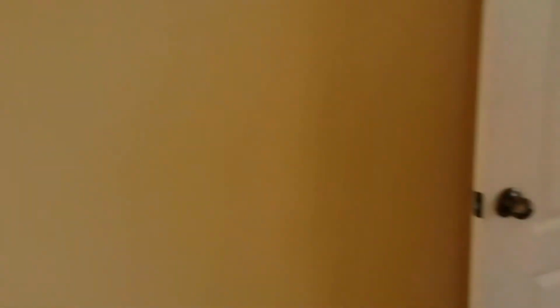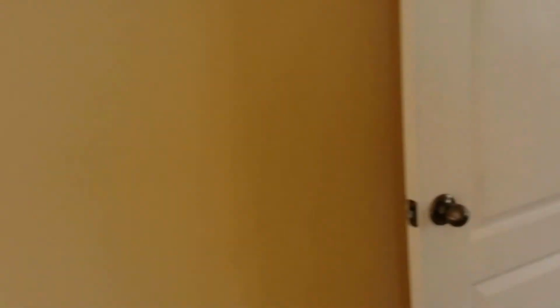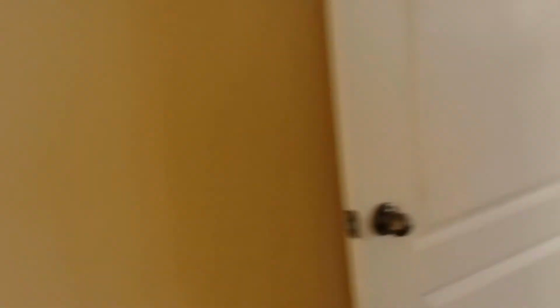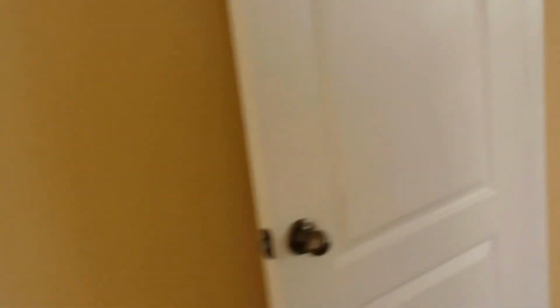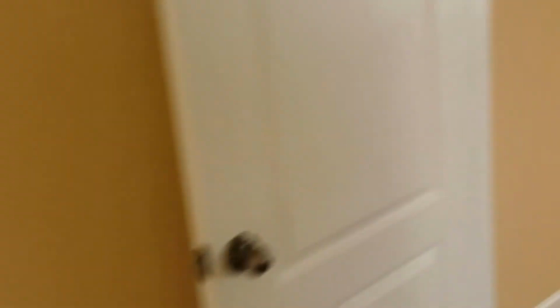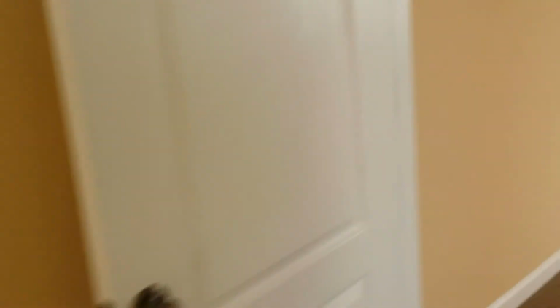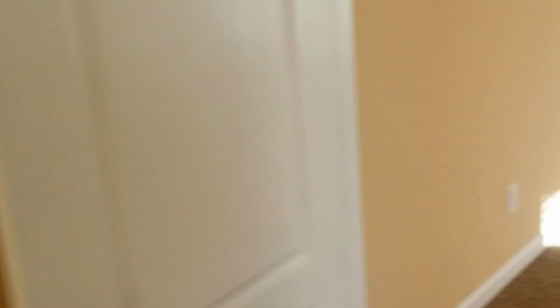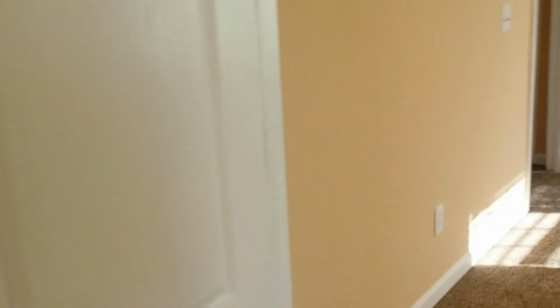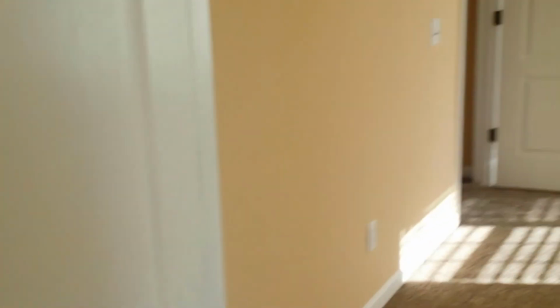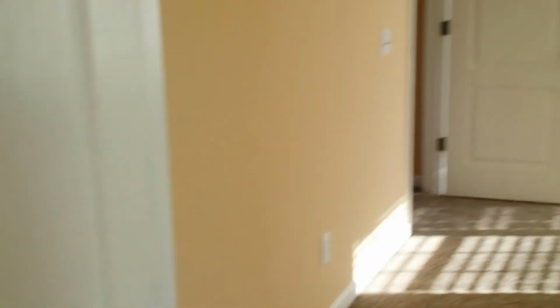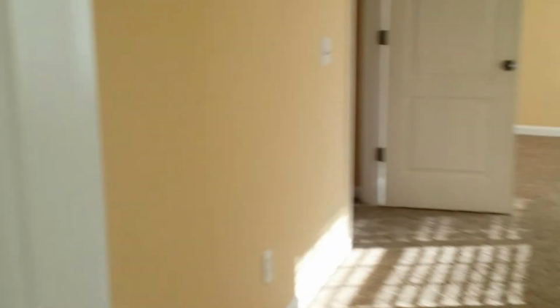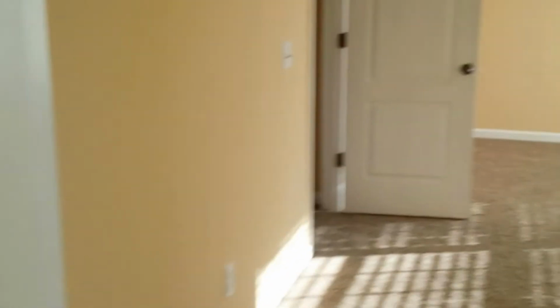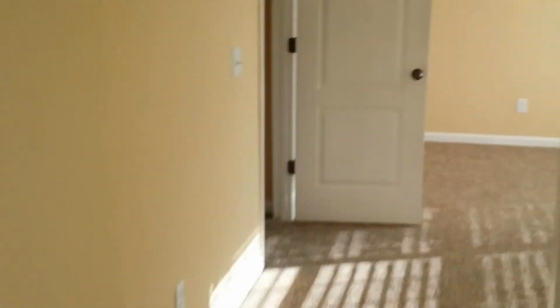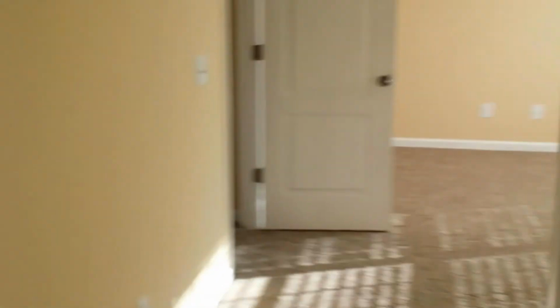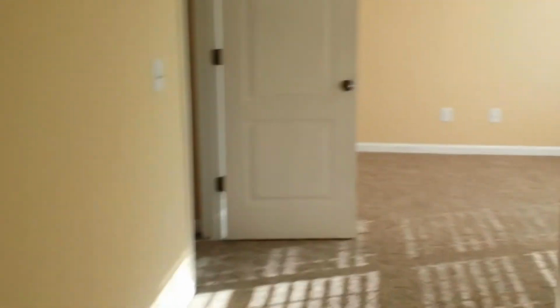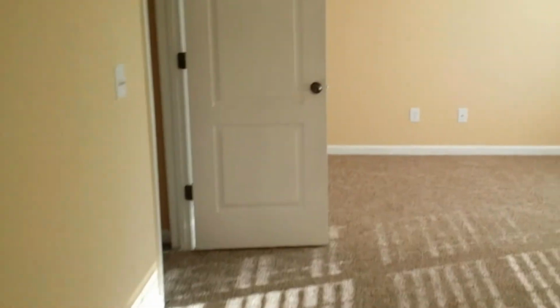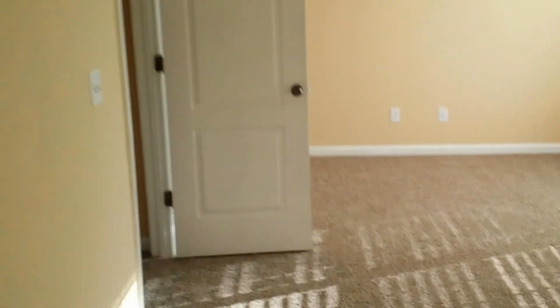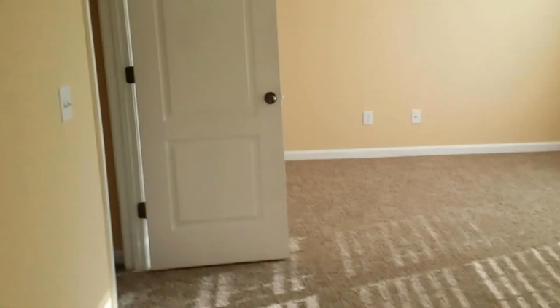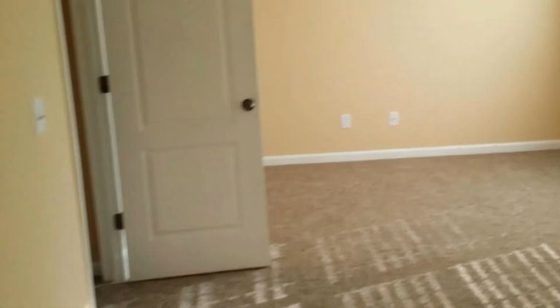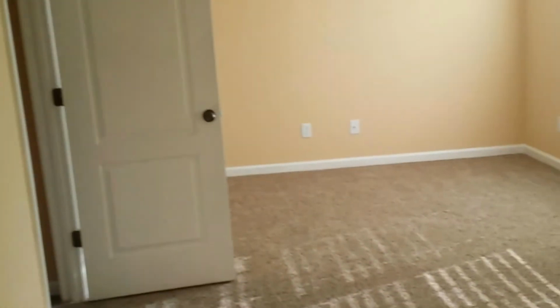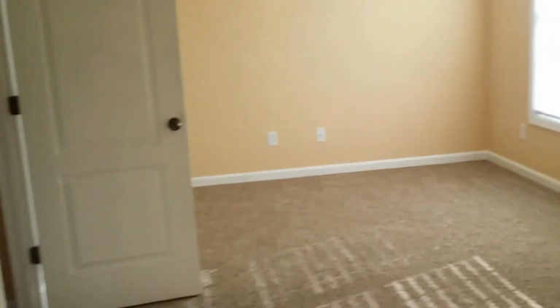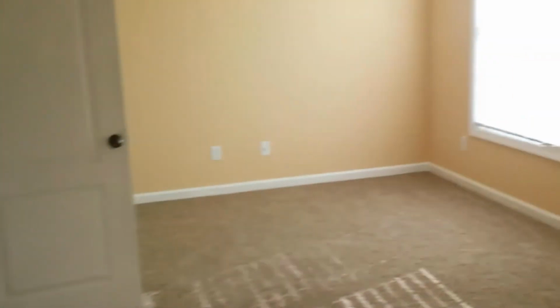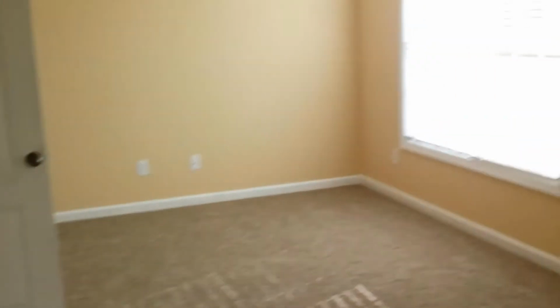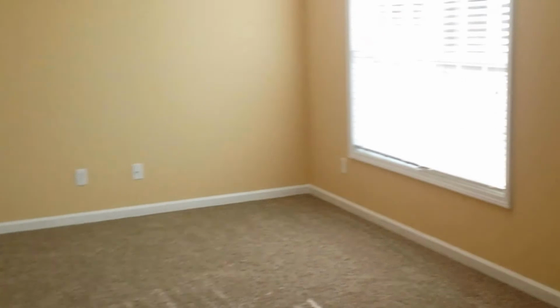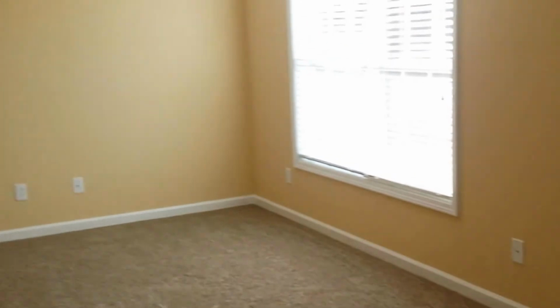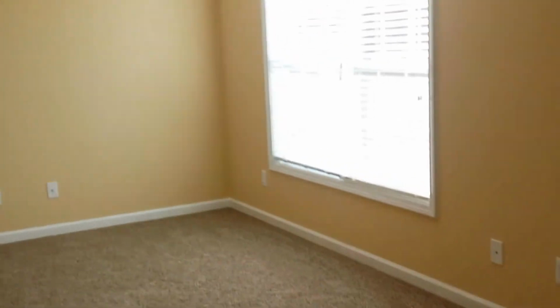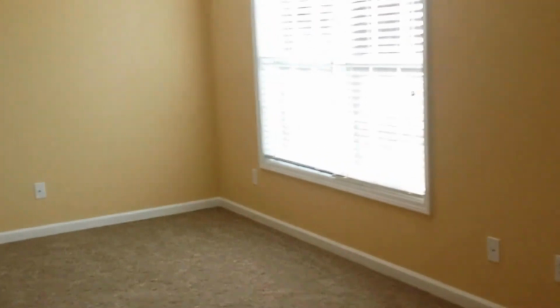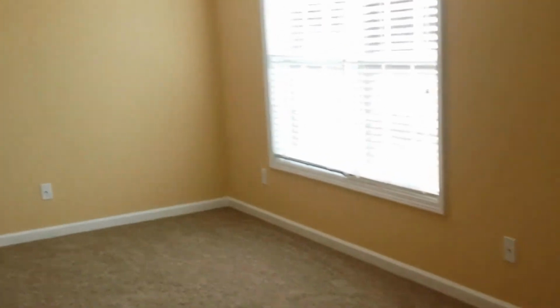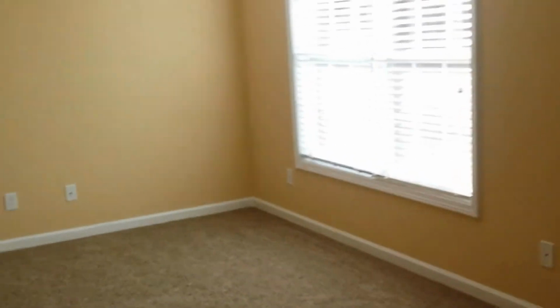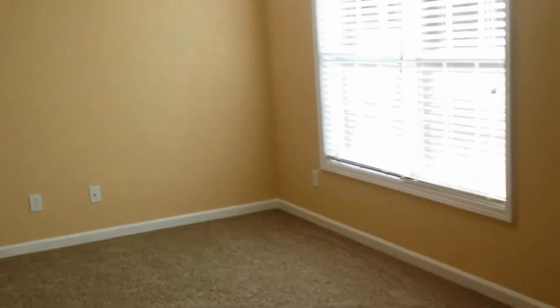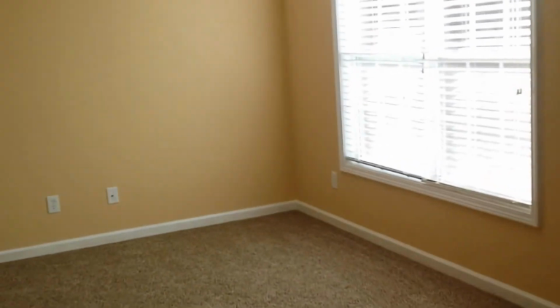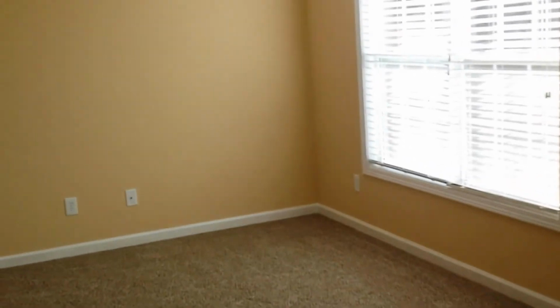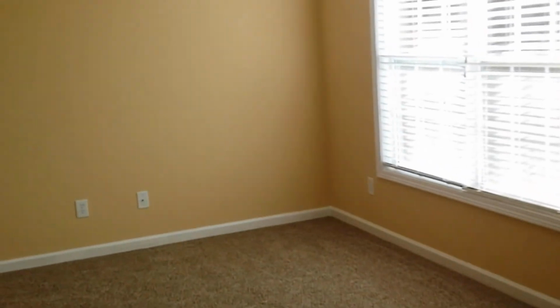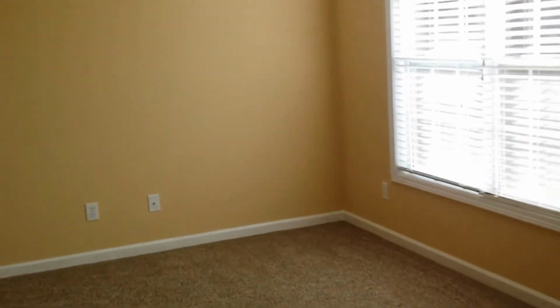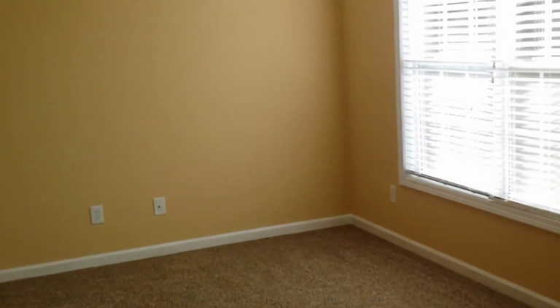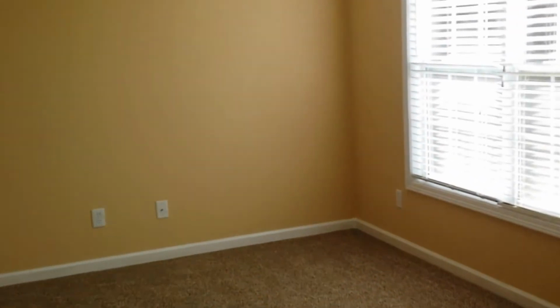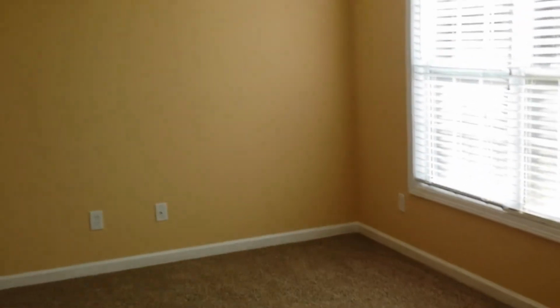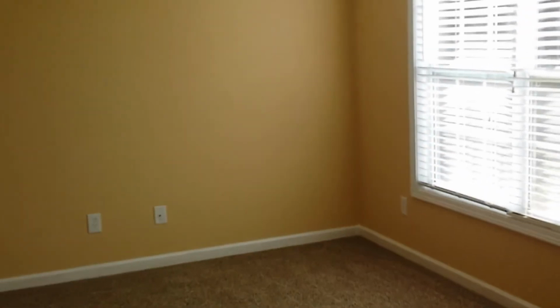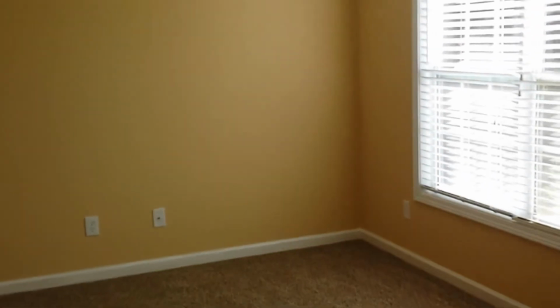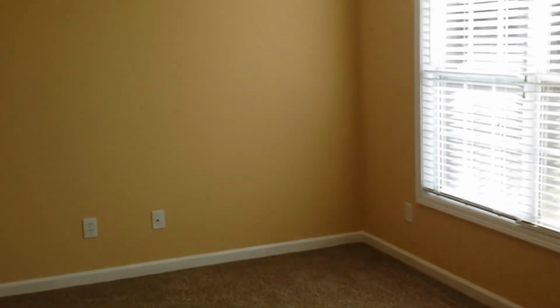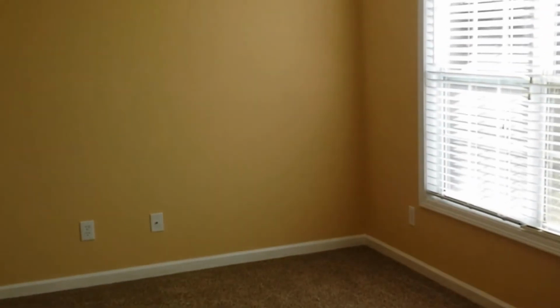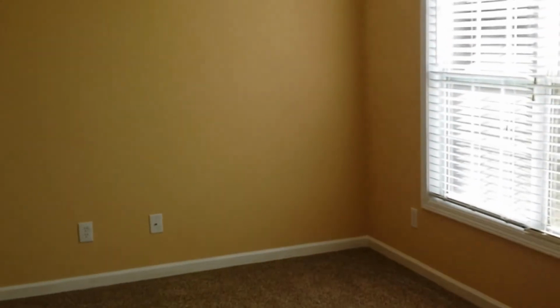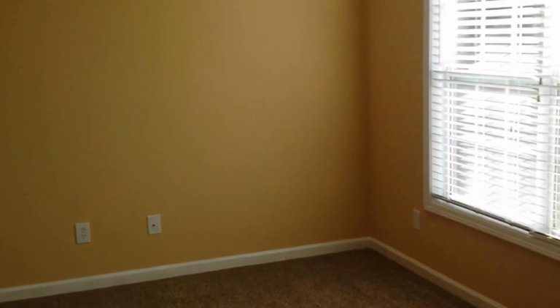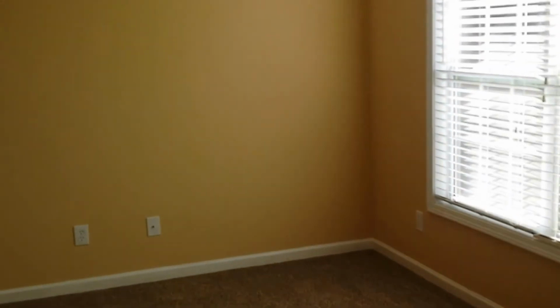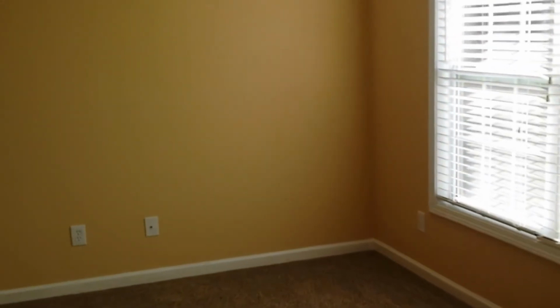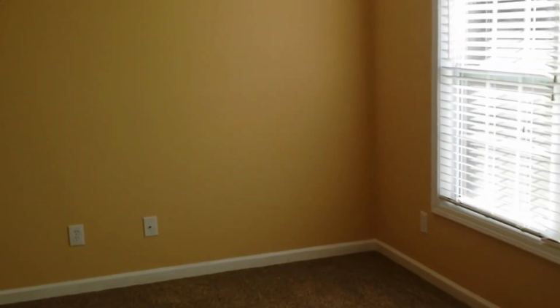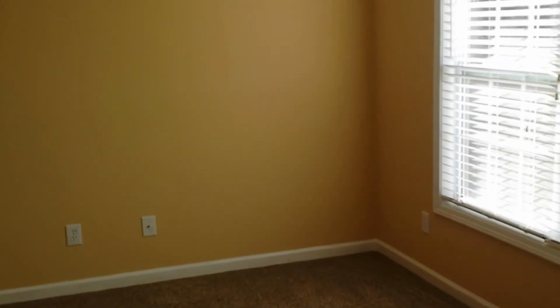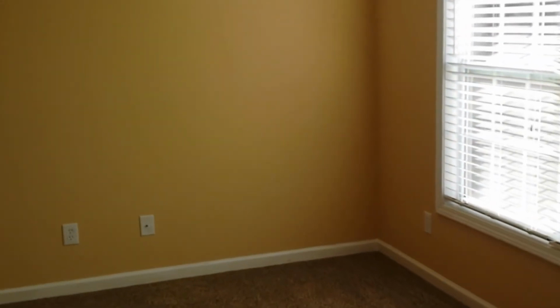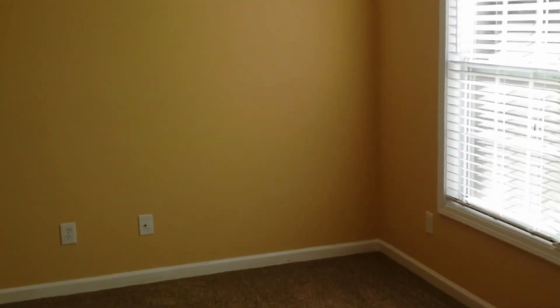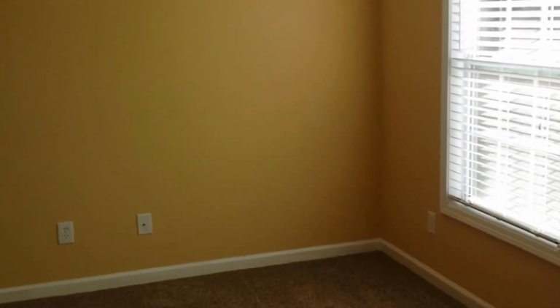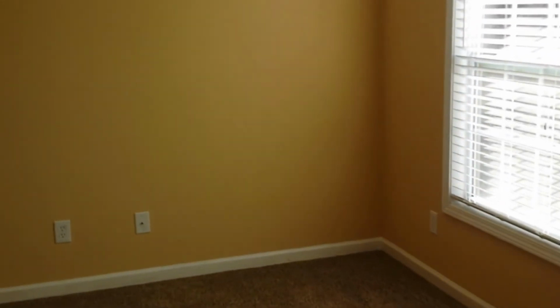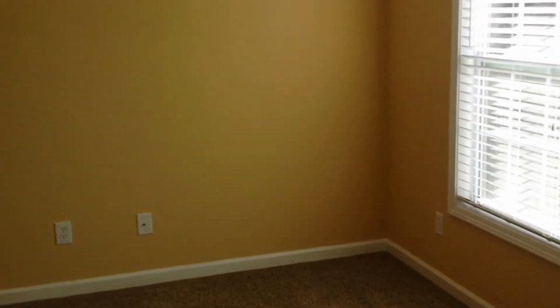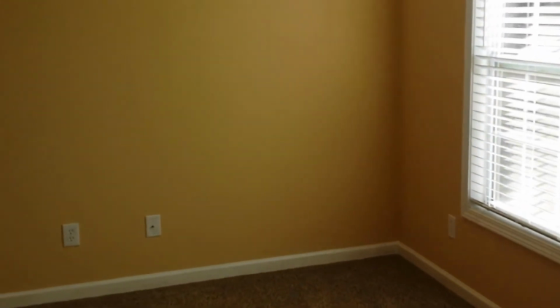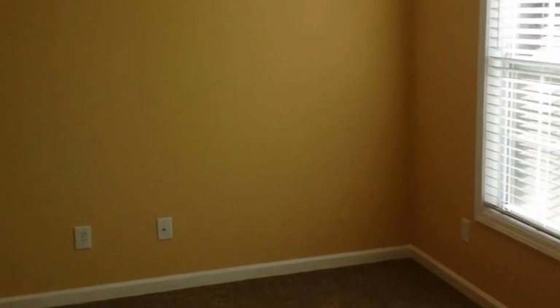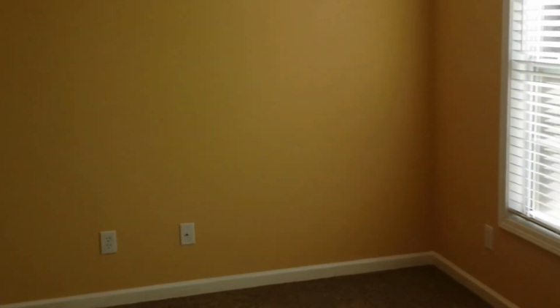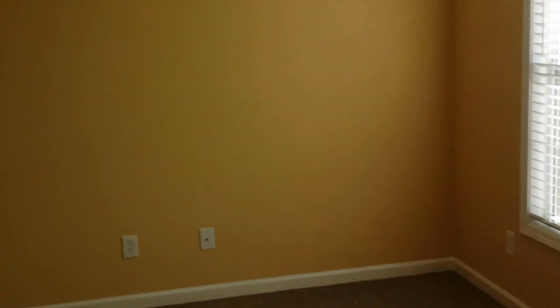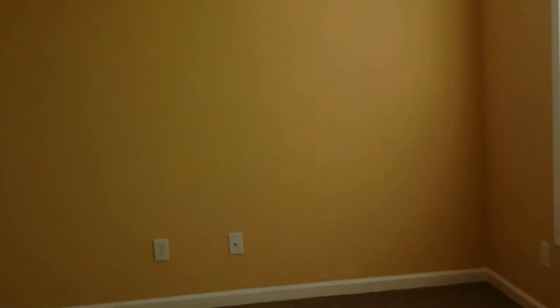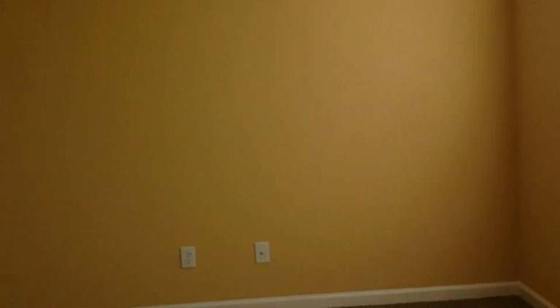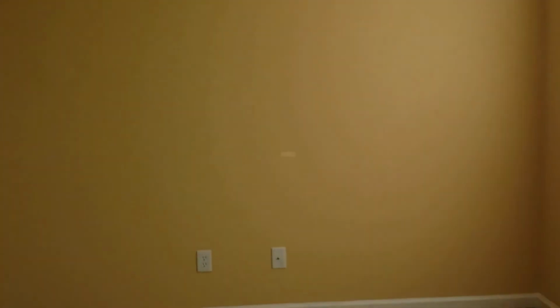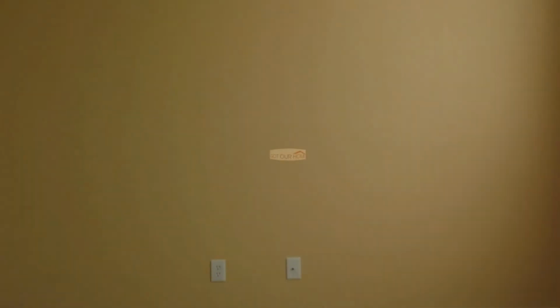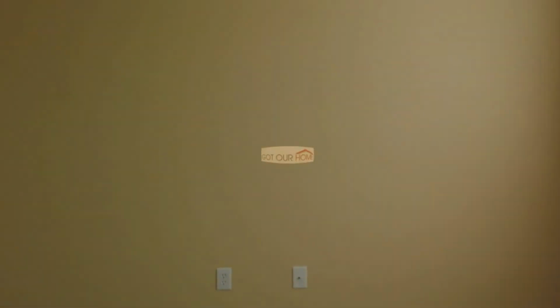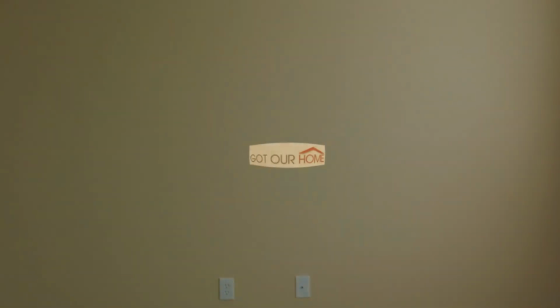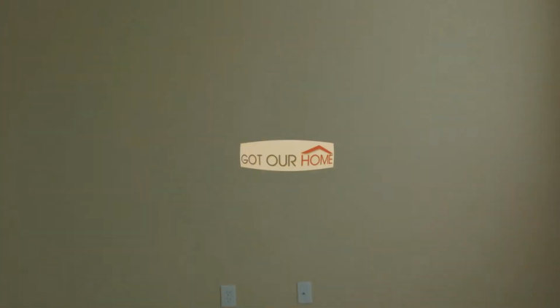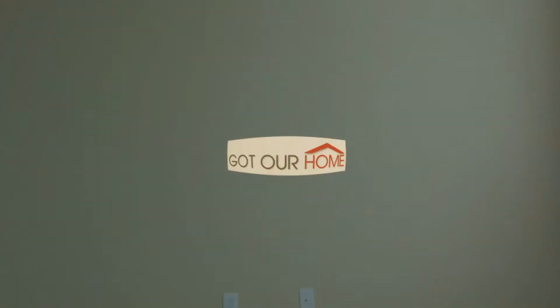Alright, so there you have it. Again, this is 15 Sunflower Lane in beautiful Covington, Georgia. Shannon Harris, Got Our Home.